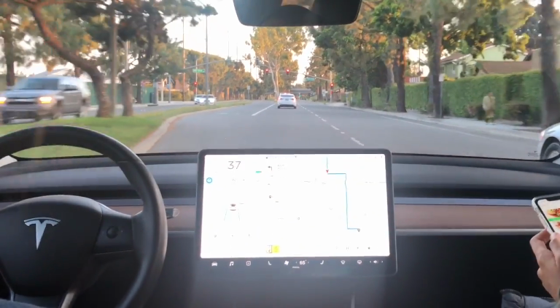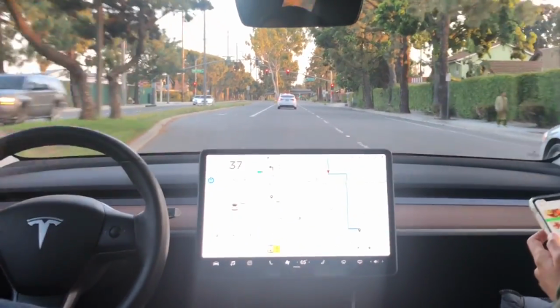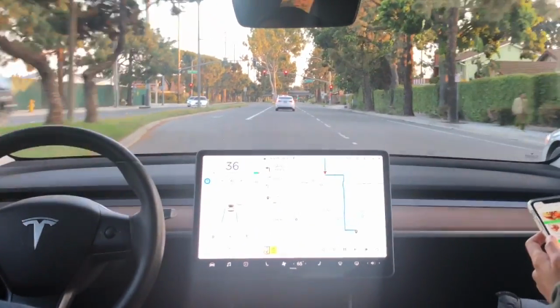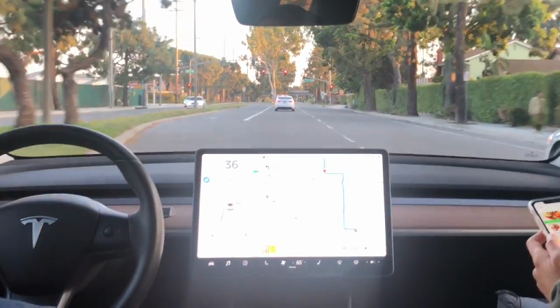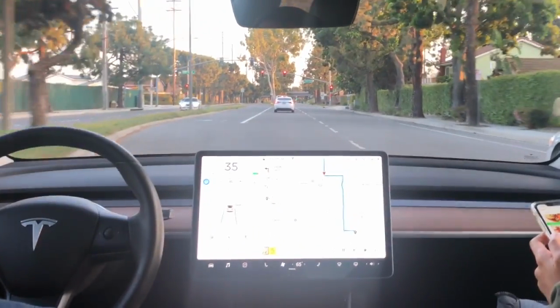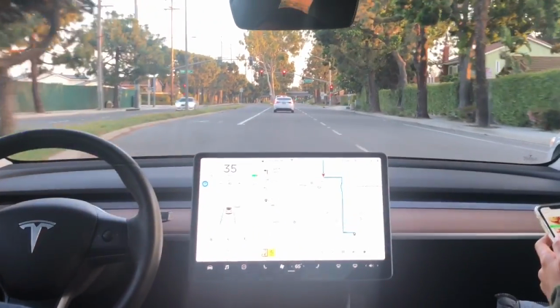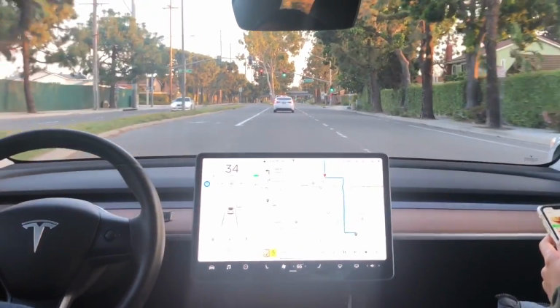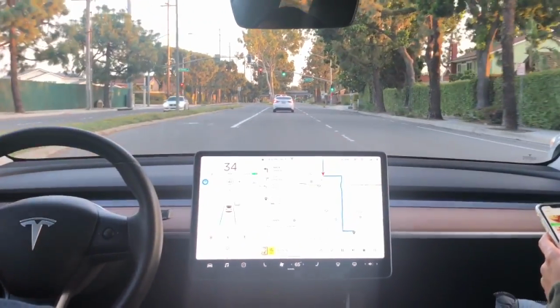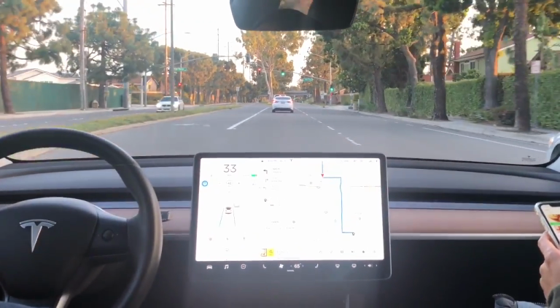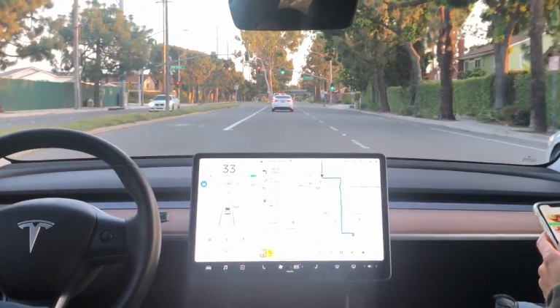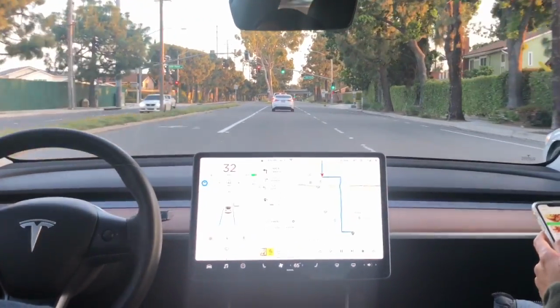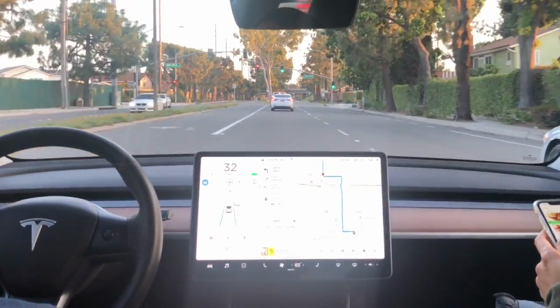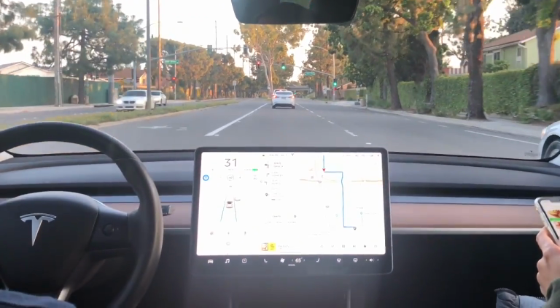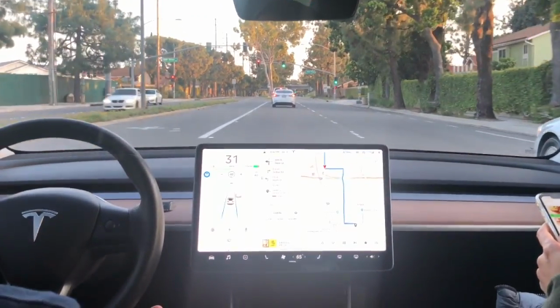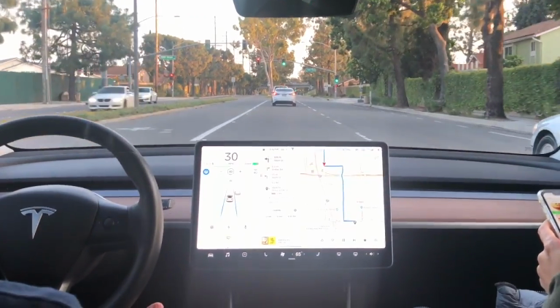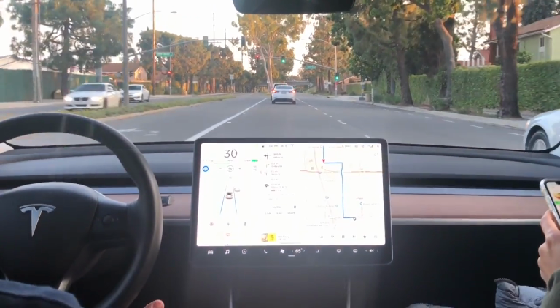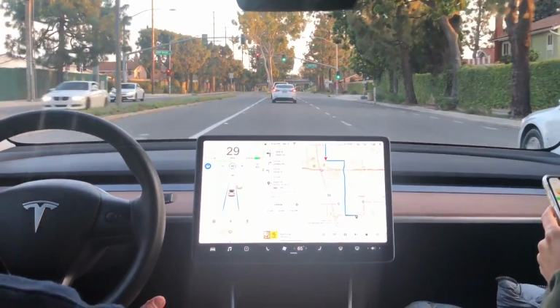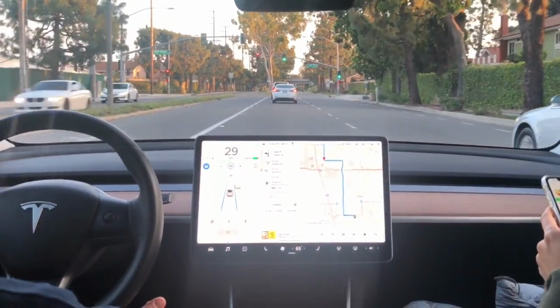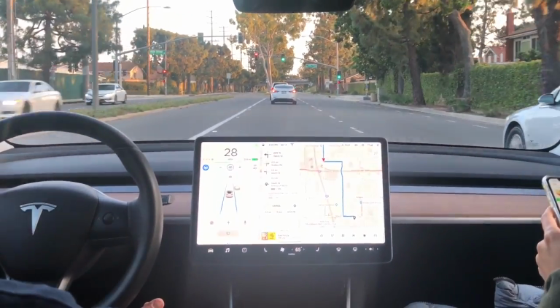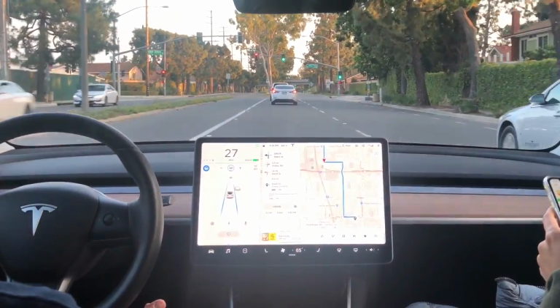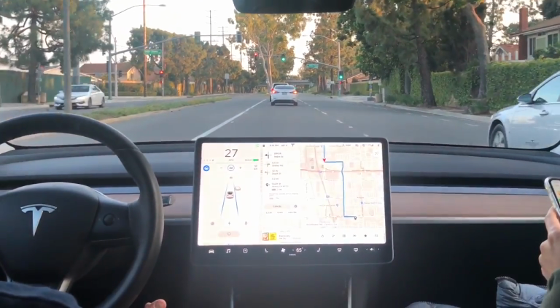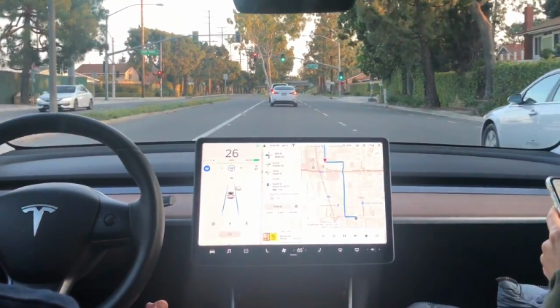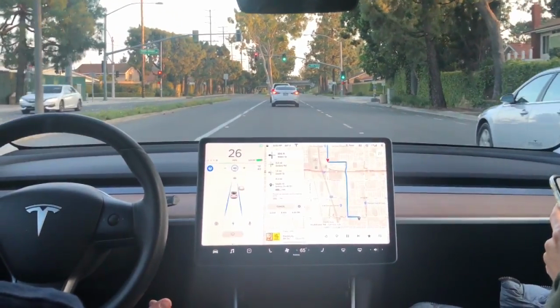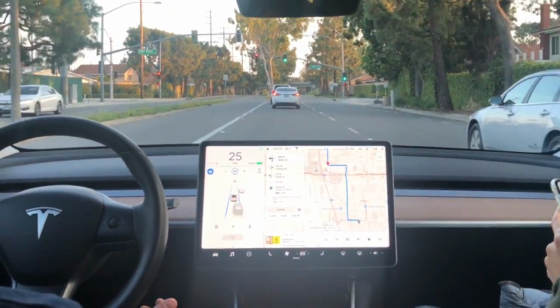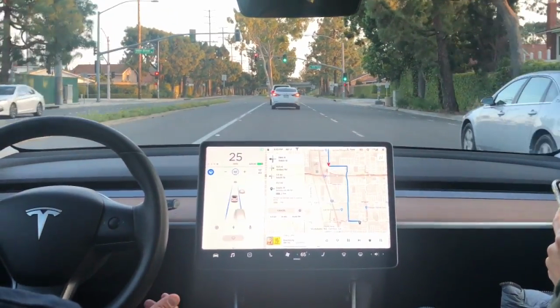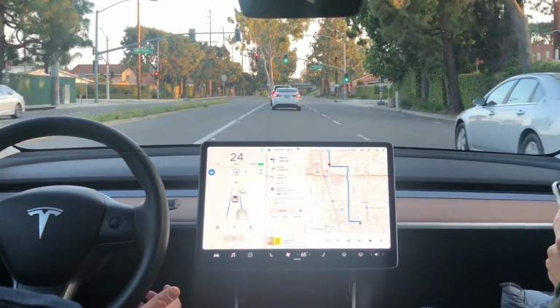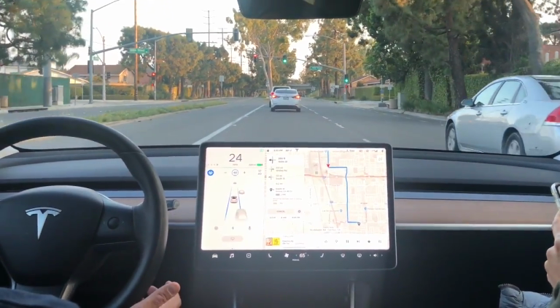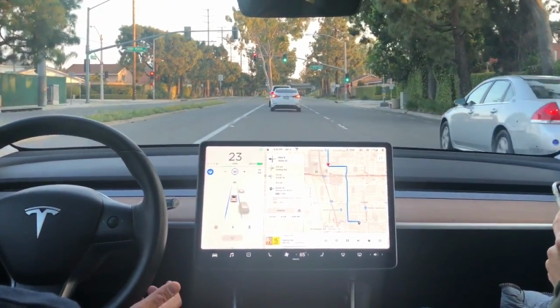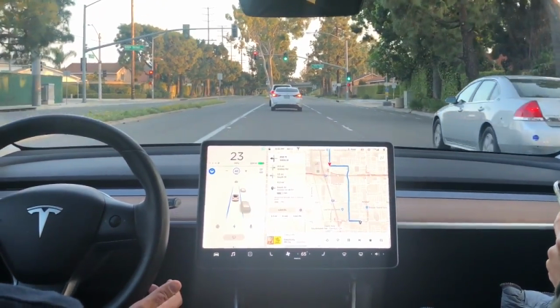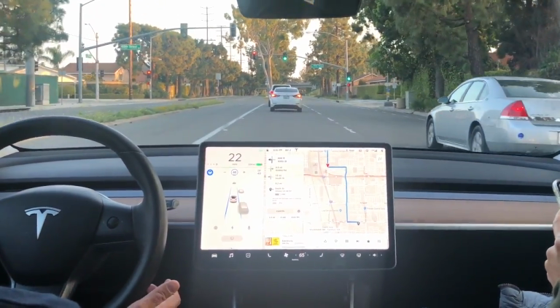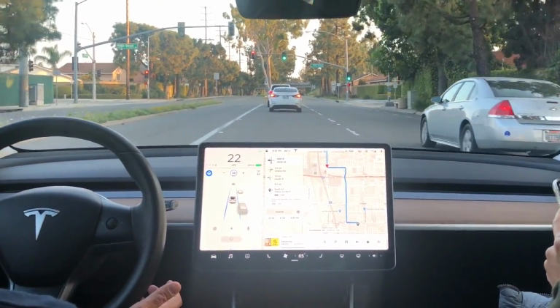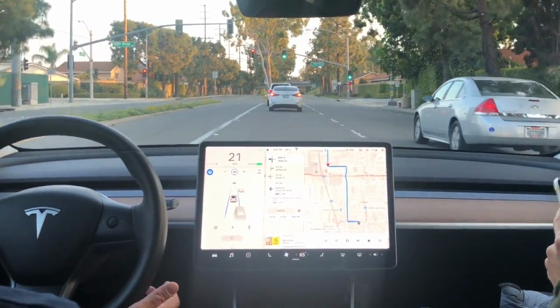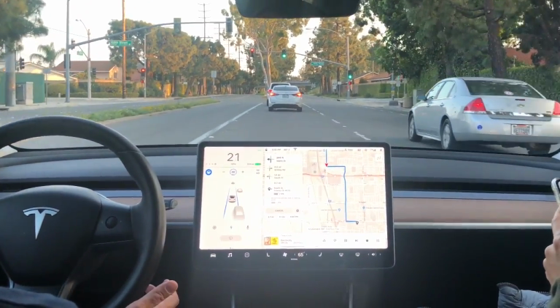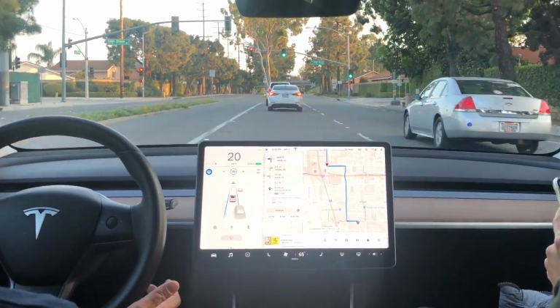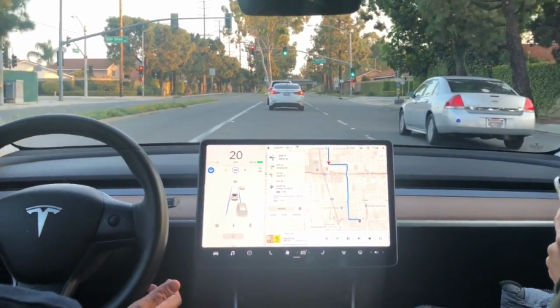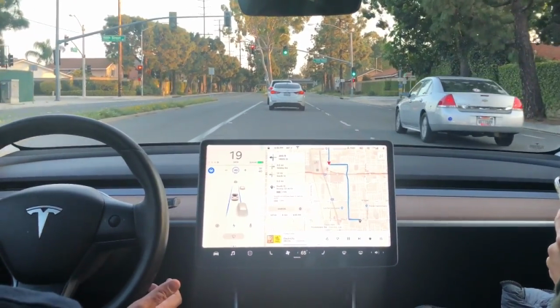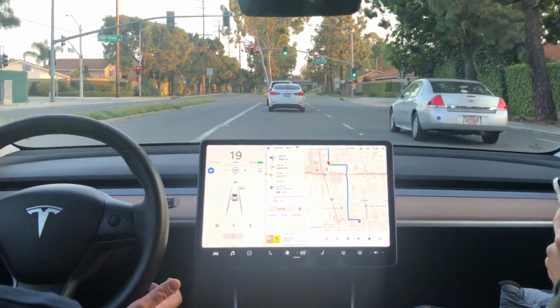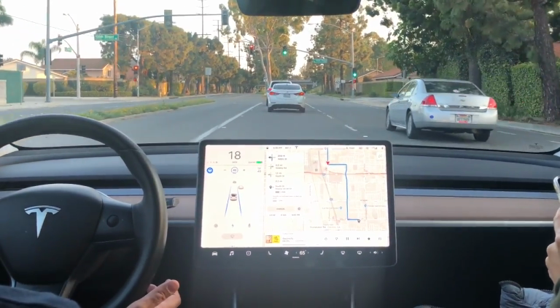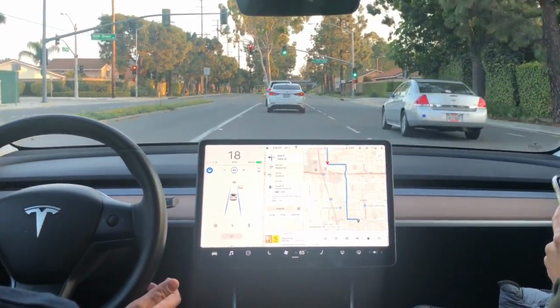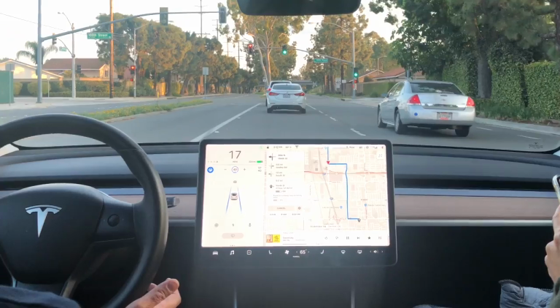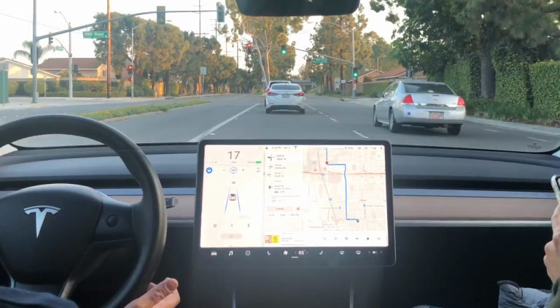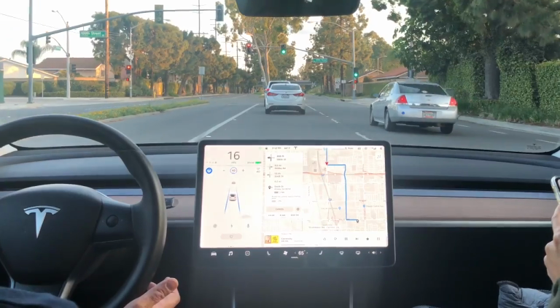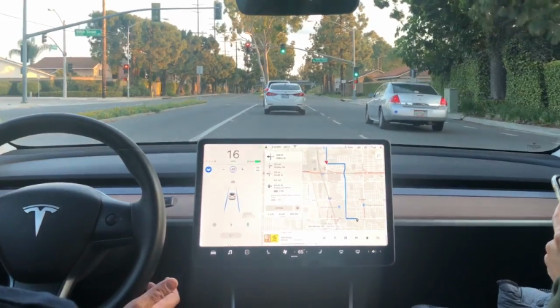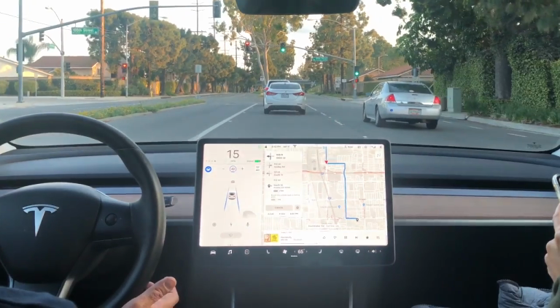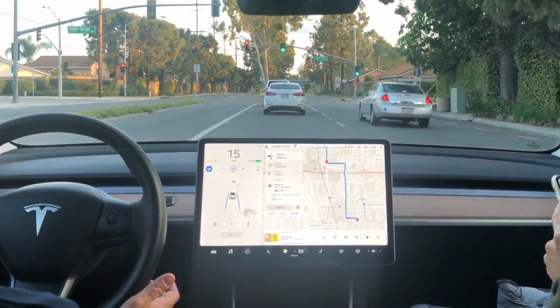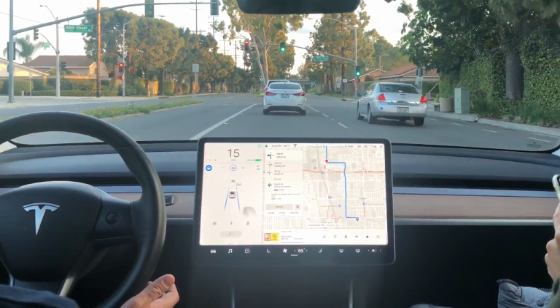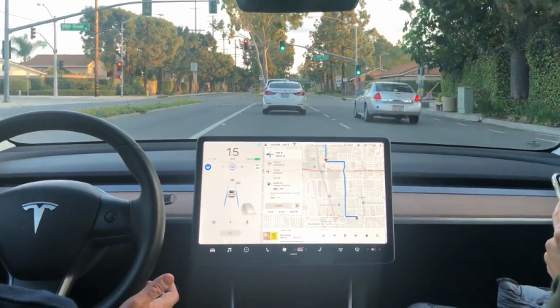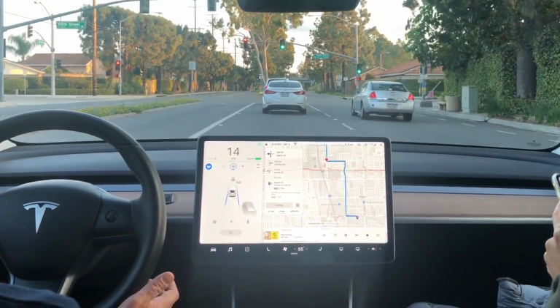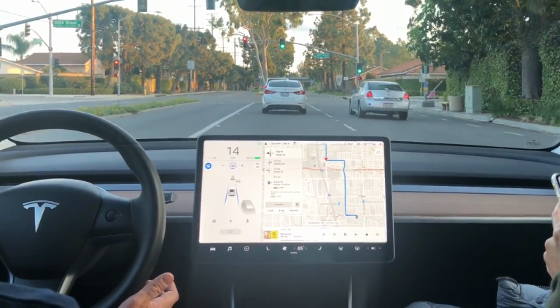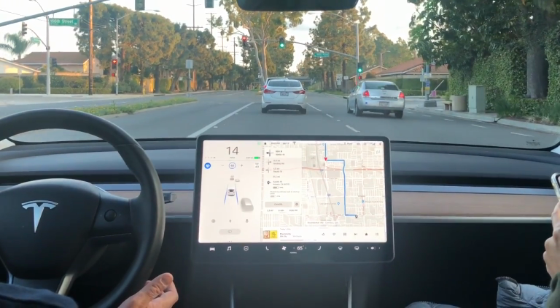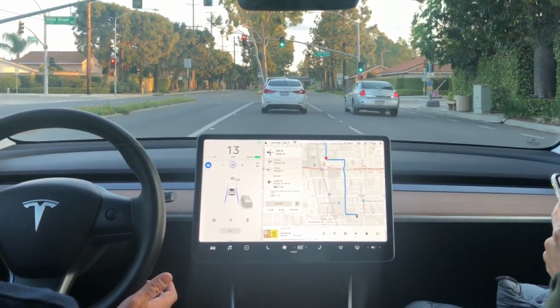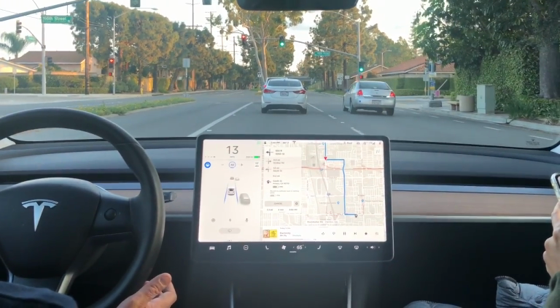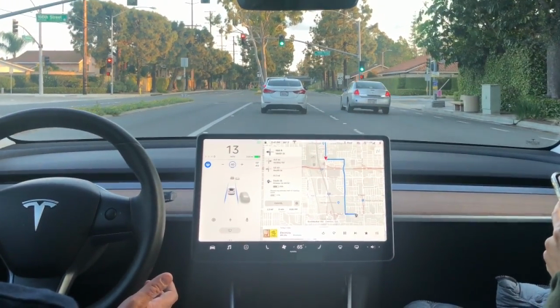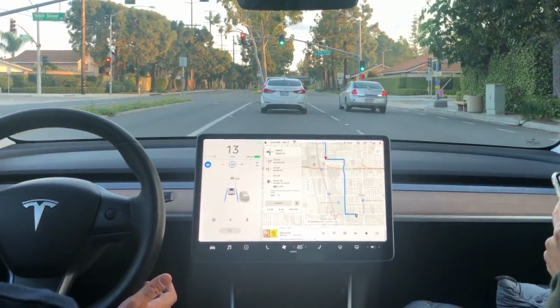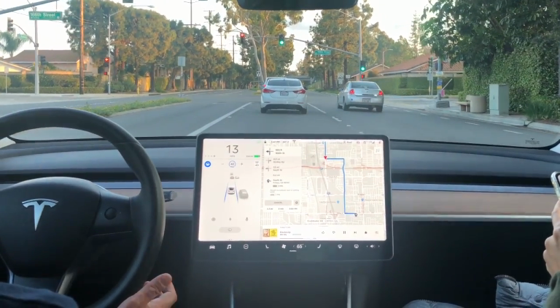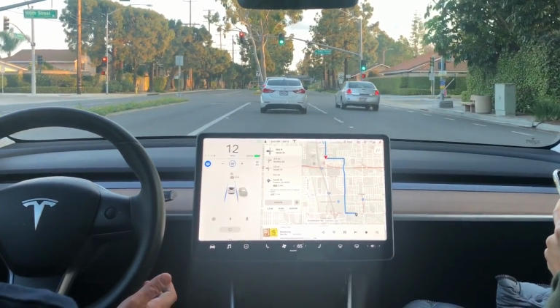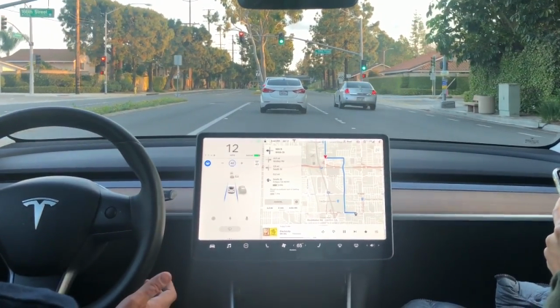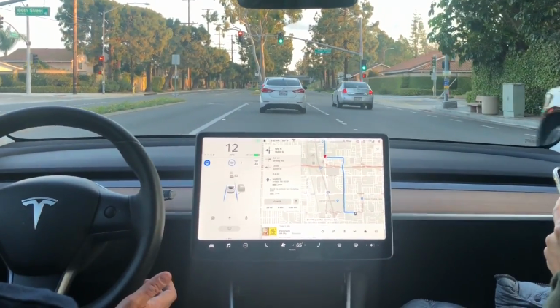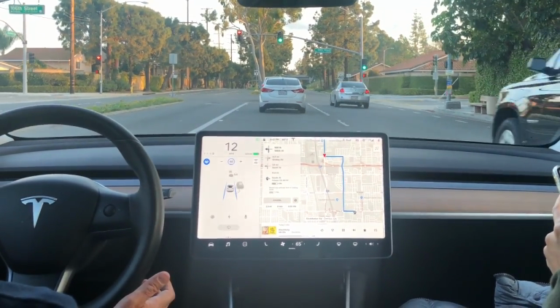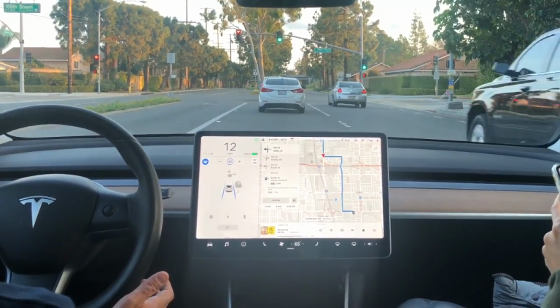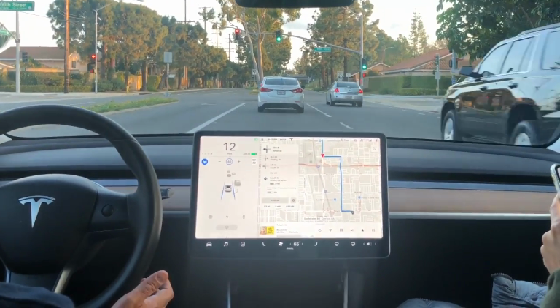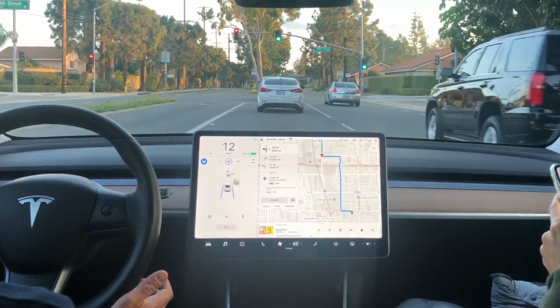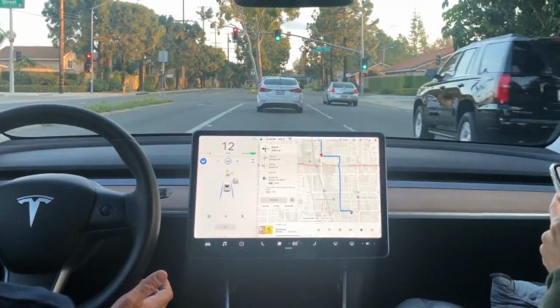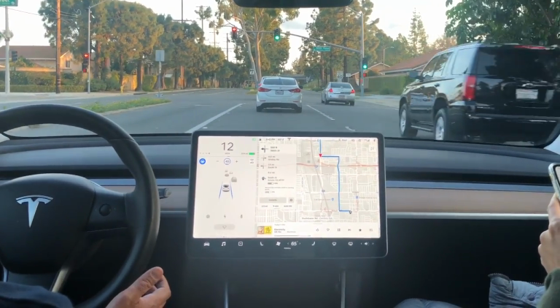Again, lane openings — no issue for Autopilot at all — and stop-and-go traffic, very smooth as you can see.